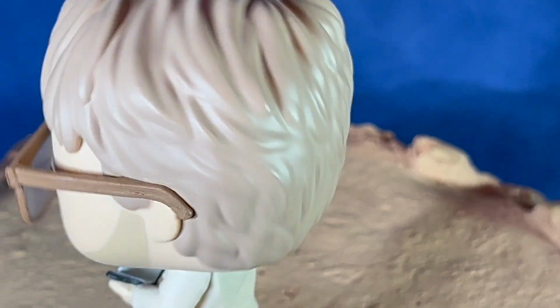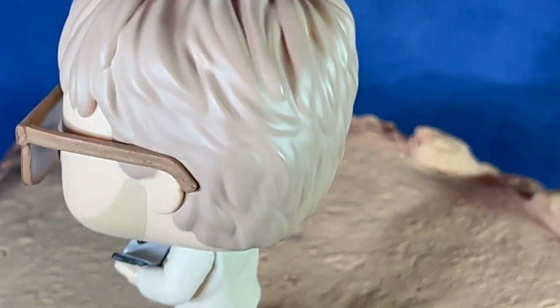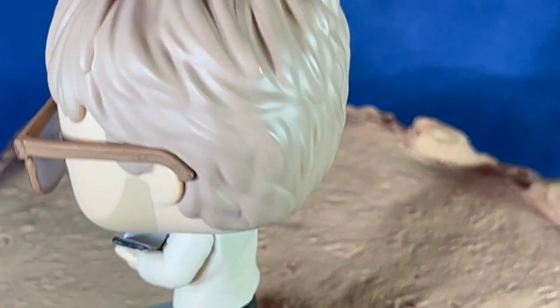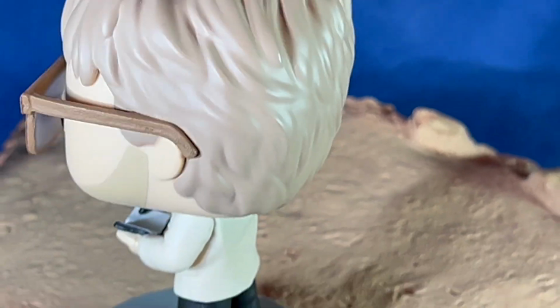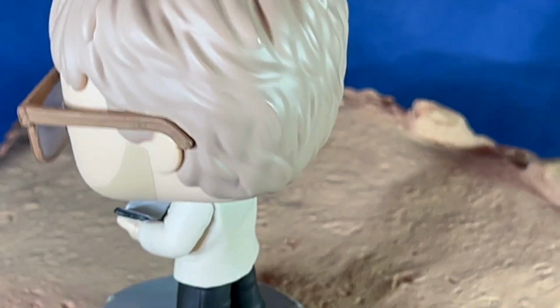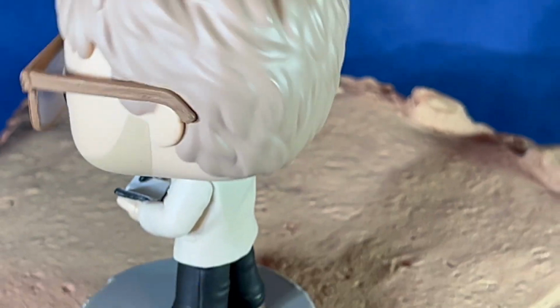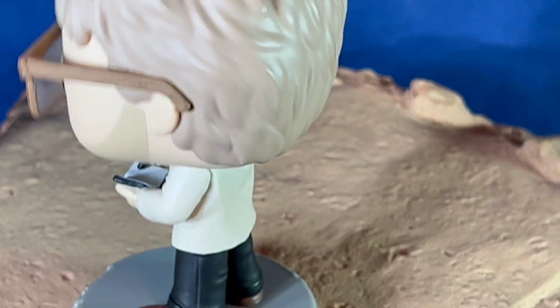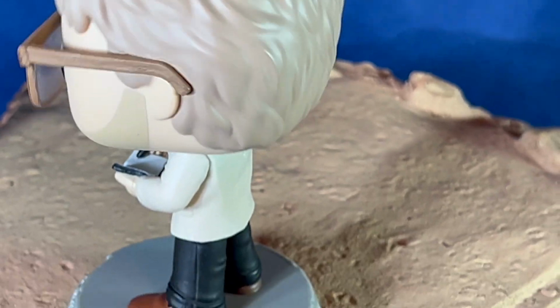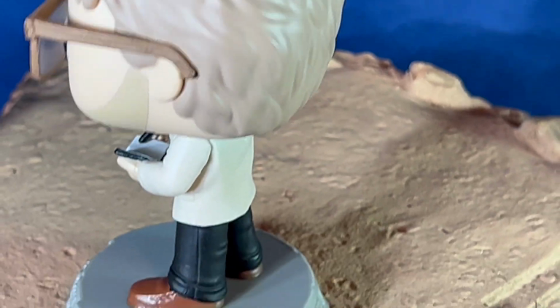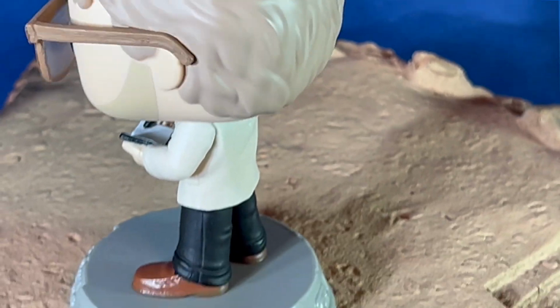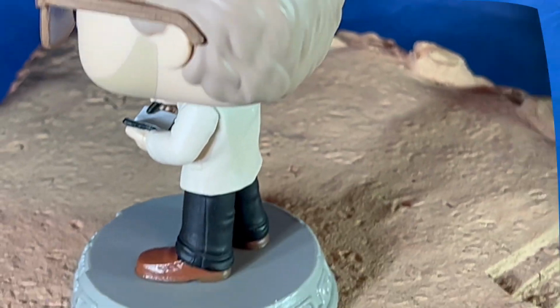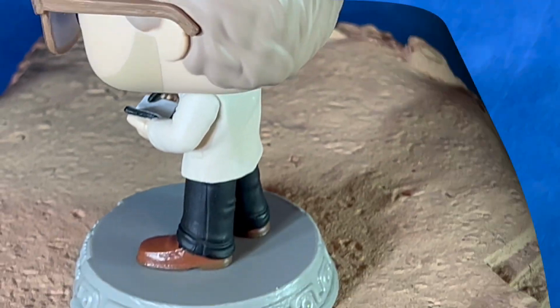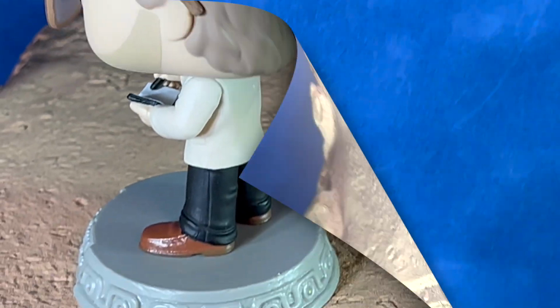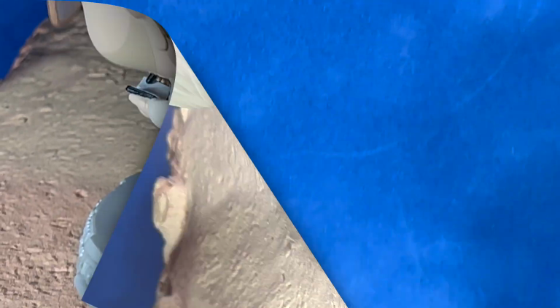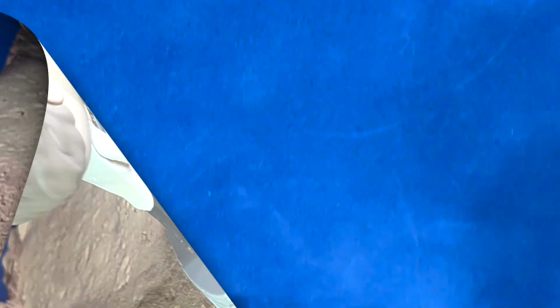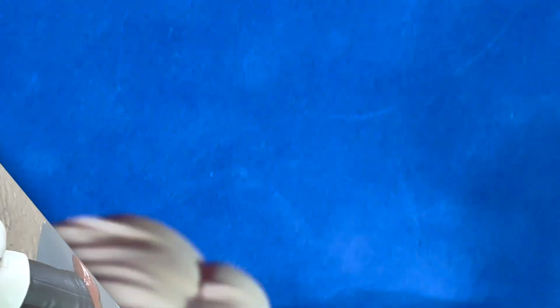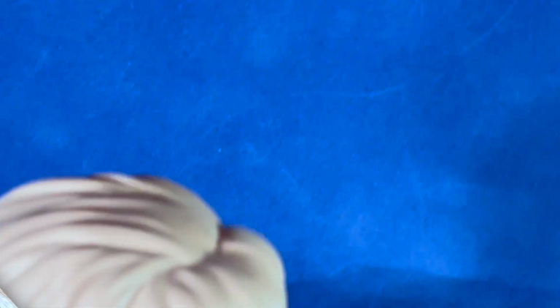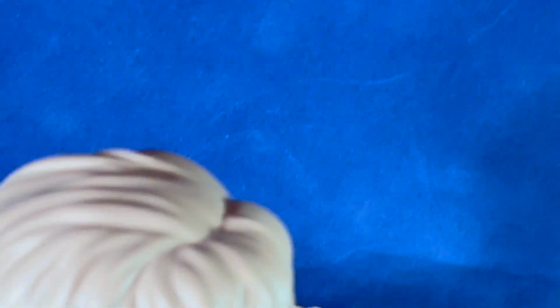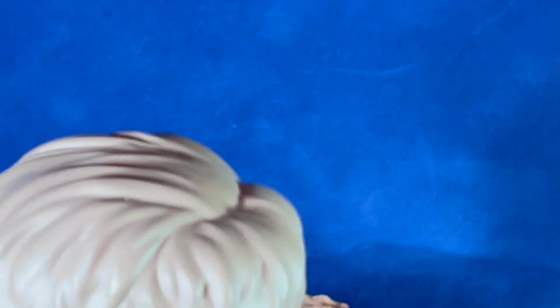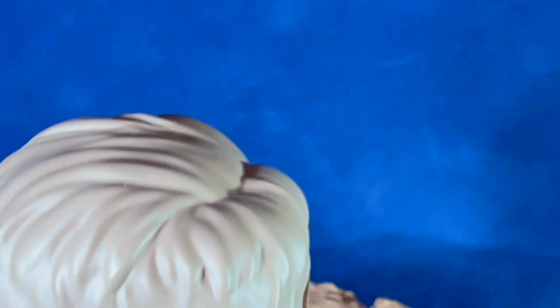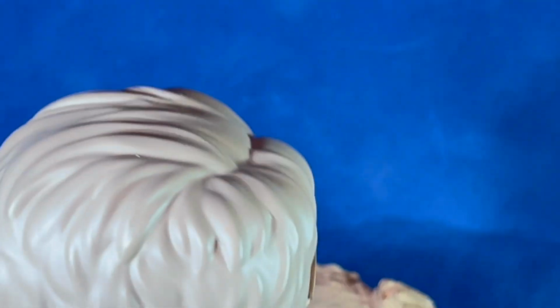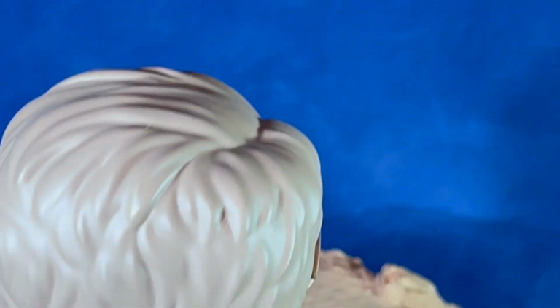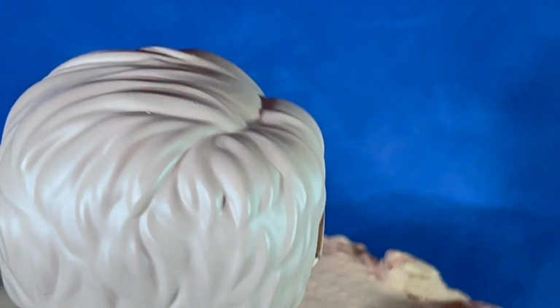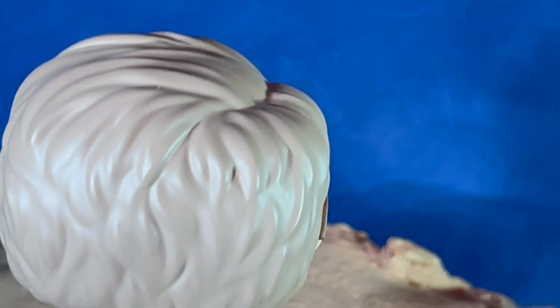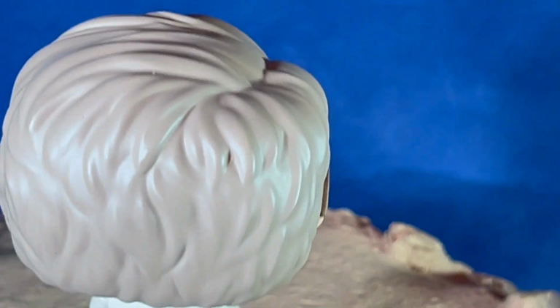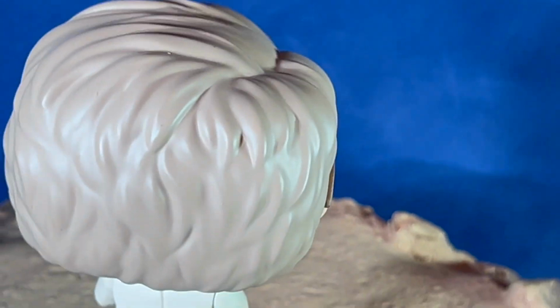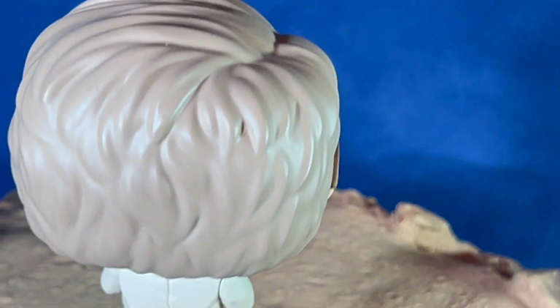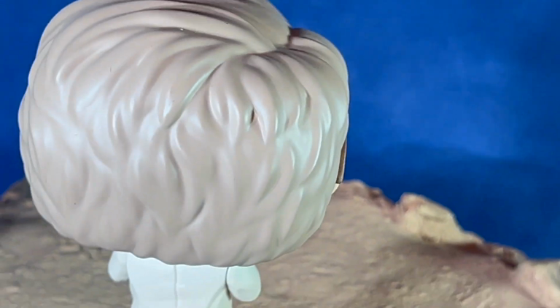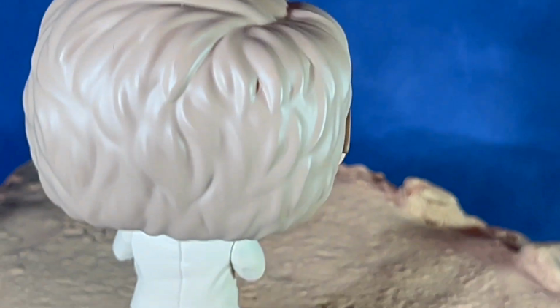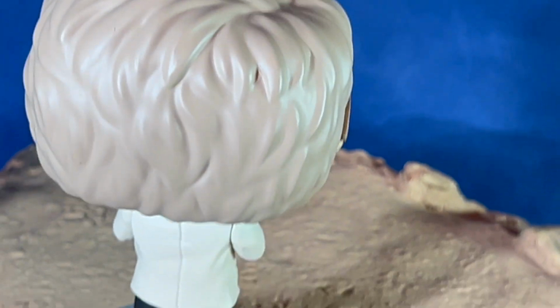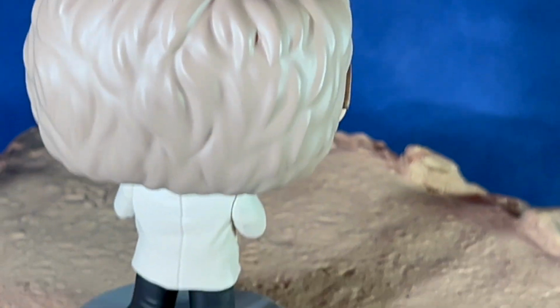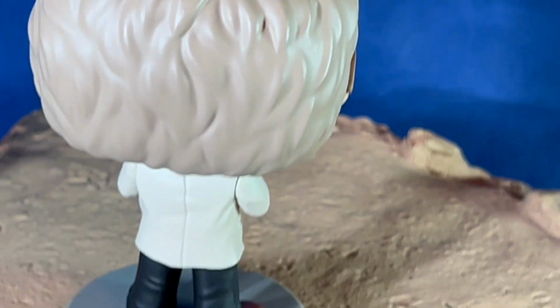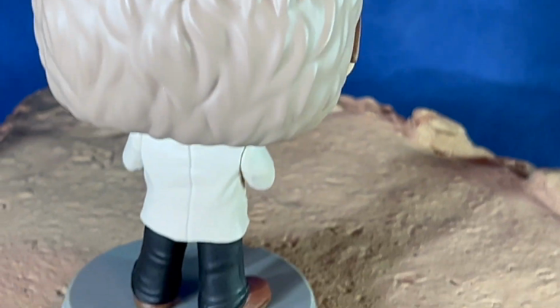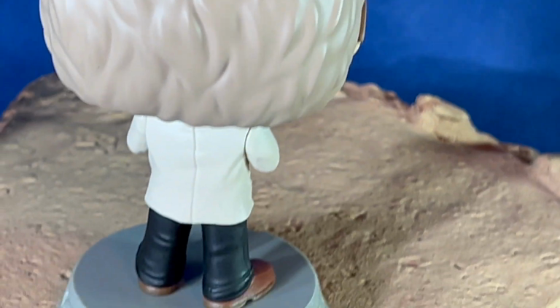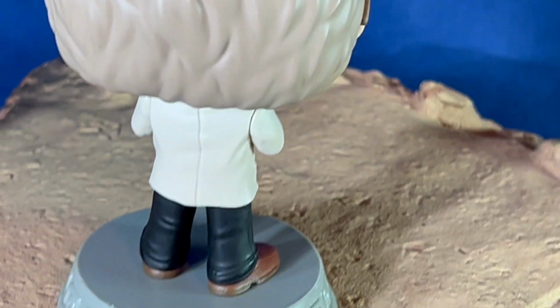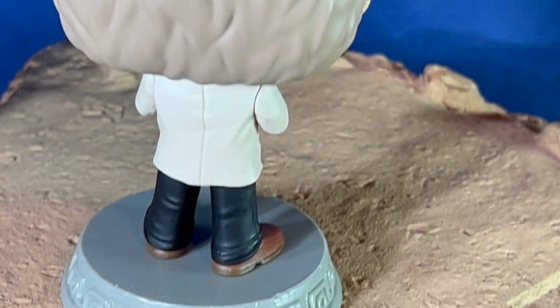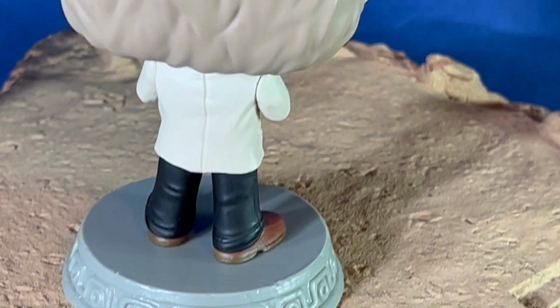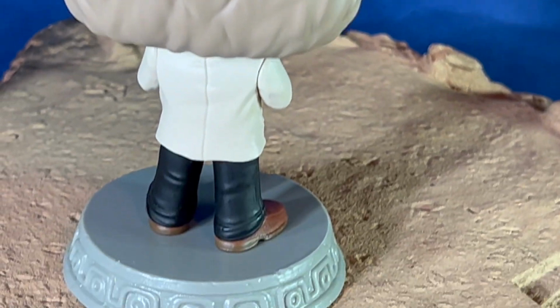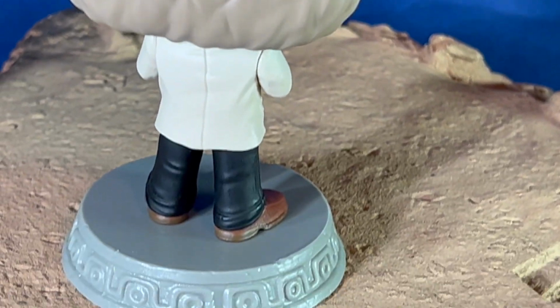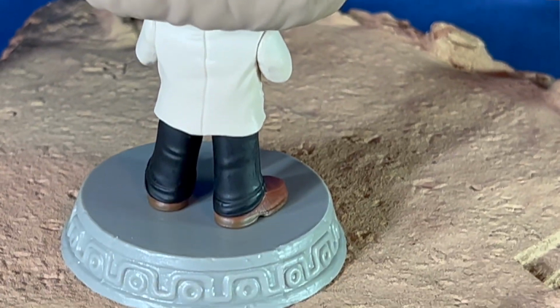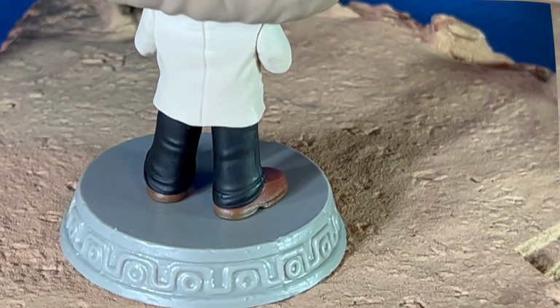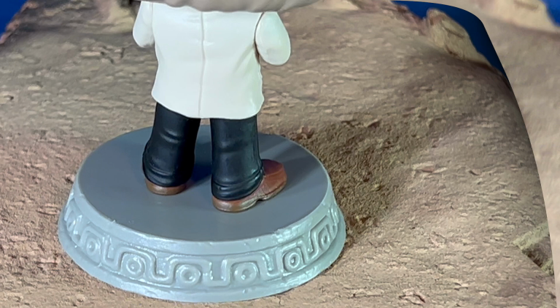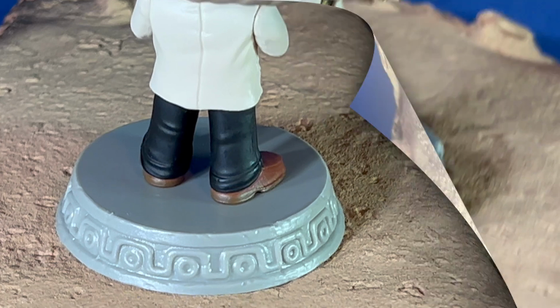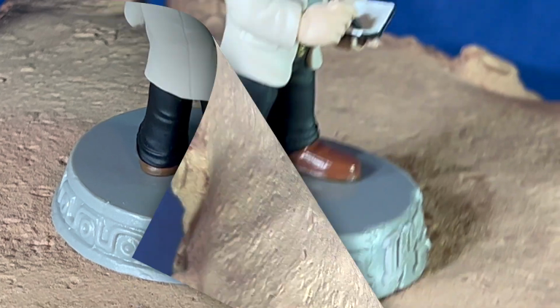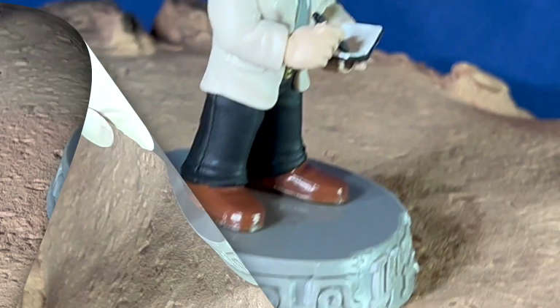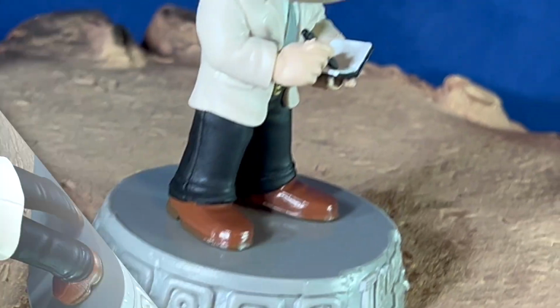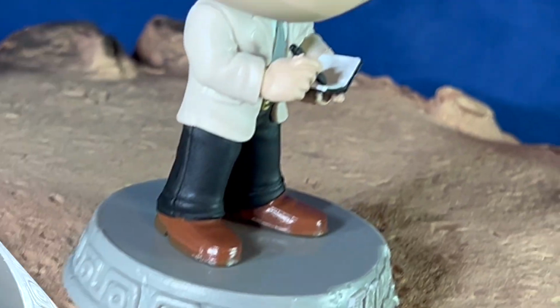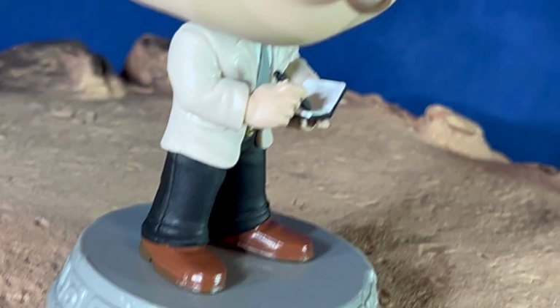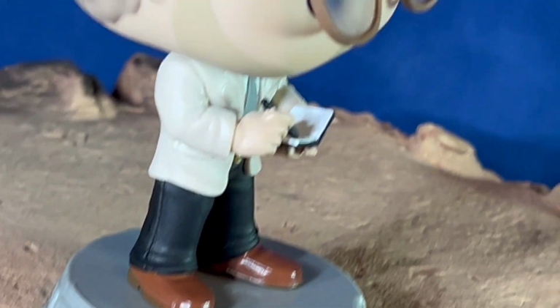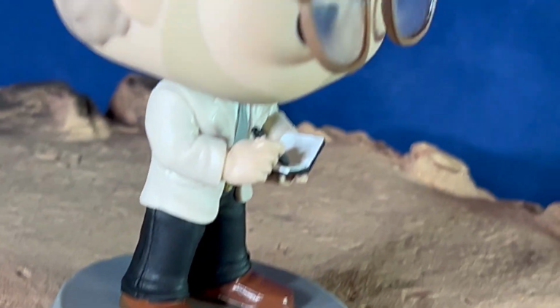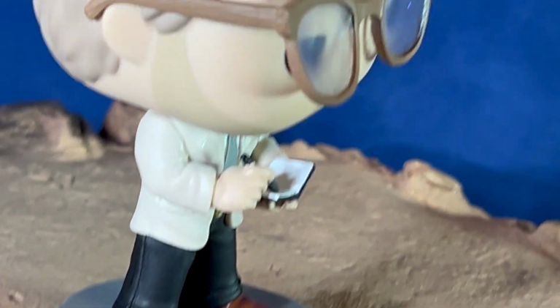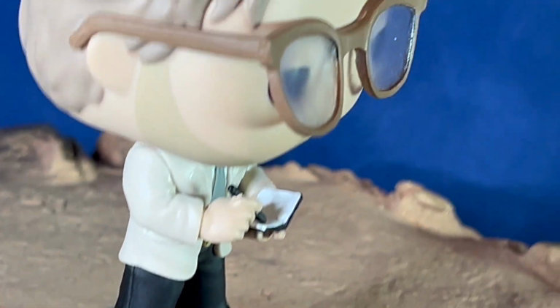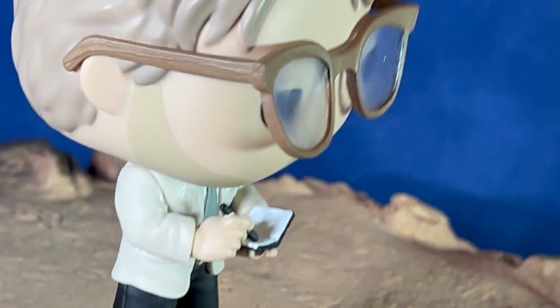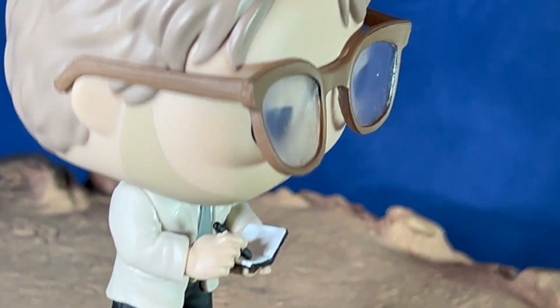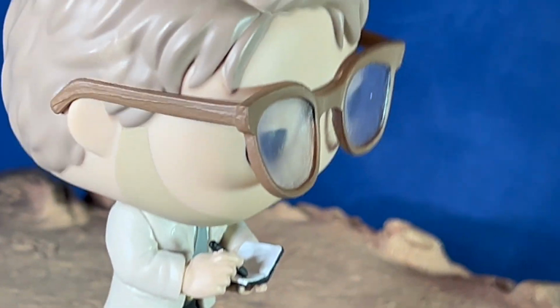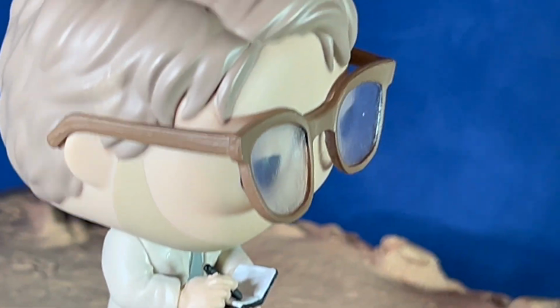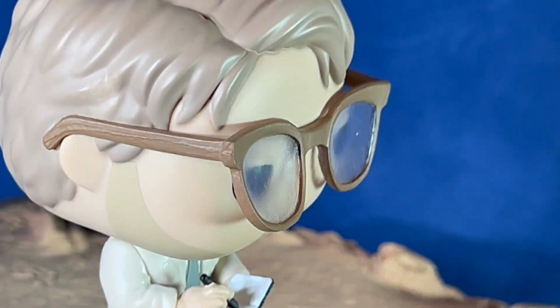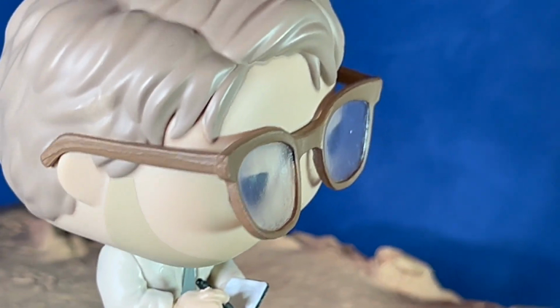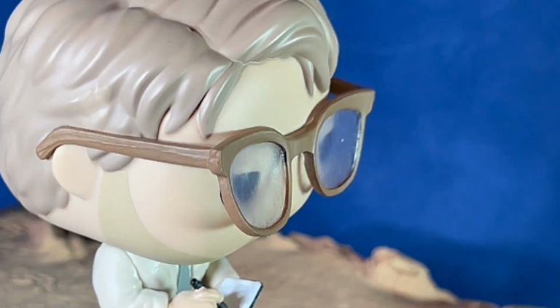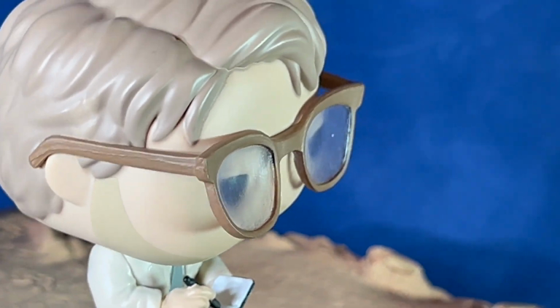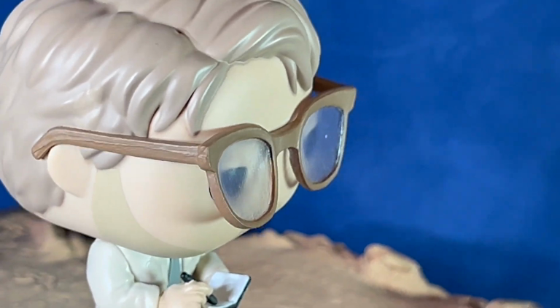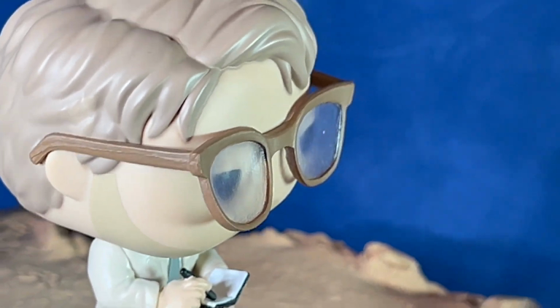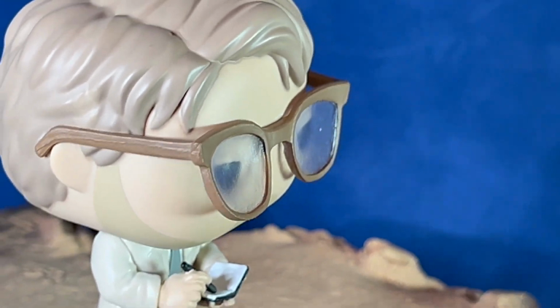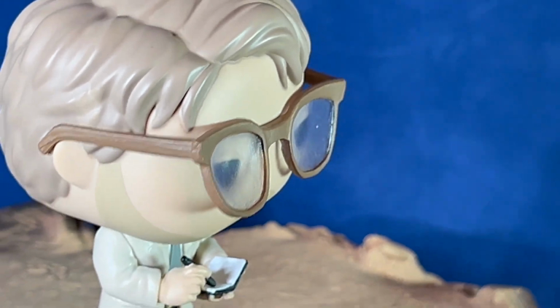This one is a bobblehead. The hair sculpting is pretty good. The glasses do kind of kick out in the front — you might be able to heat those up a little bit and bend them back. I'm not sure on that; I haven't tried it with this one.